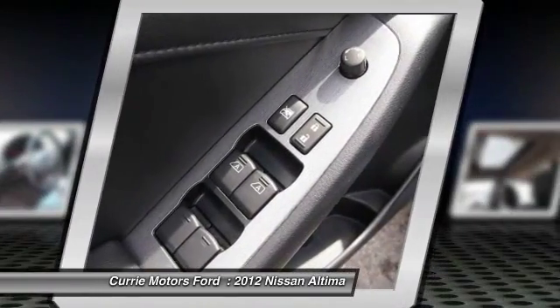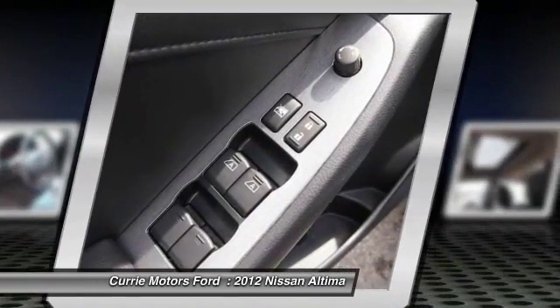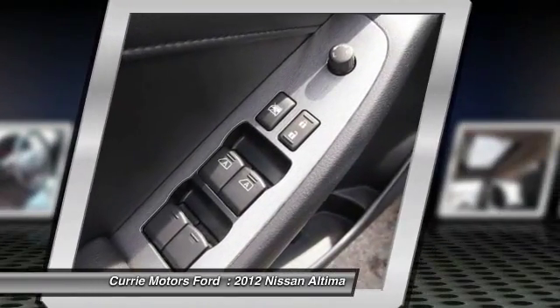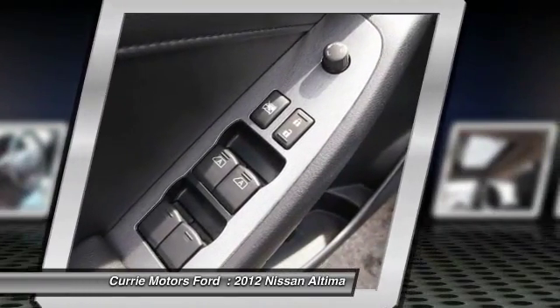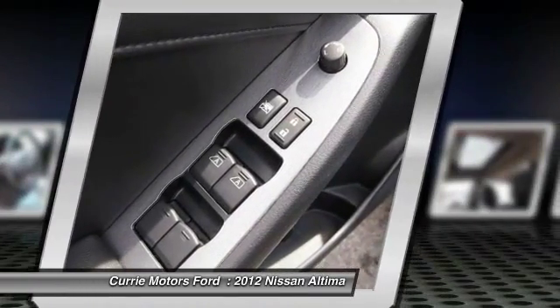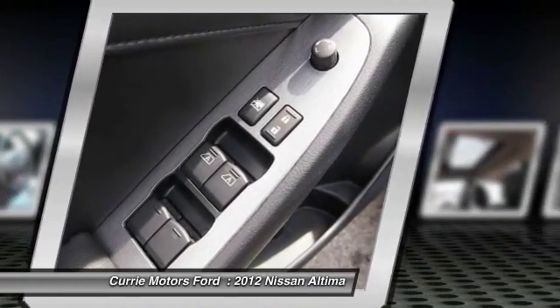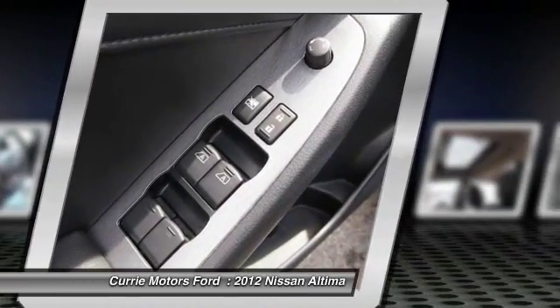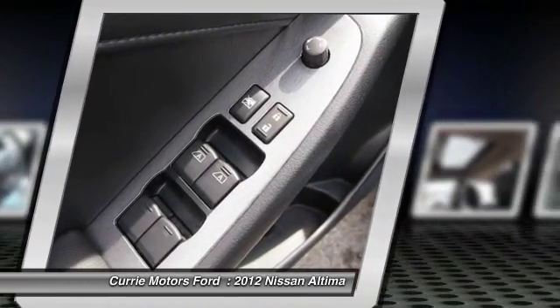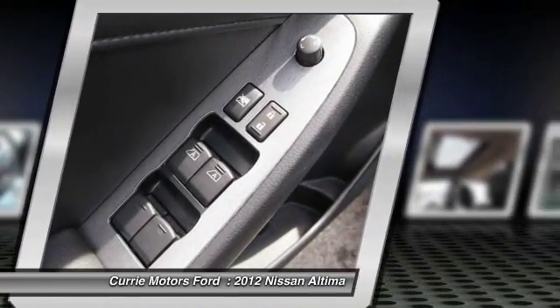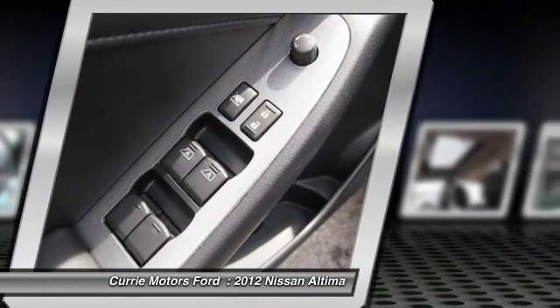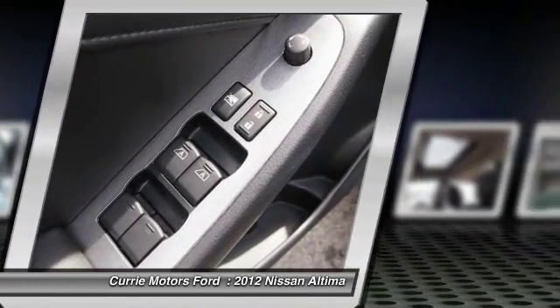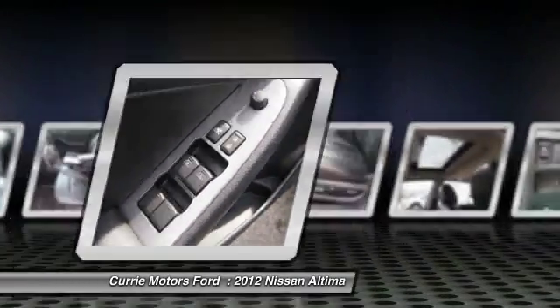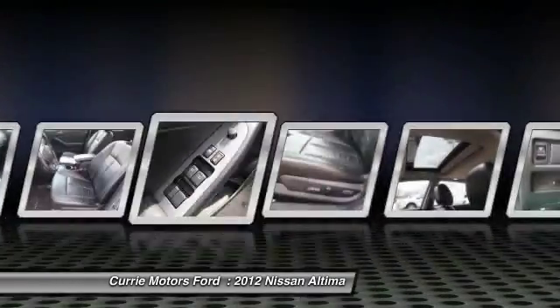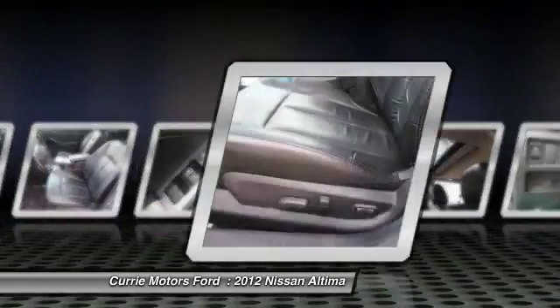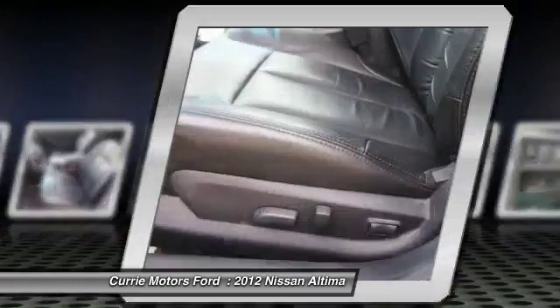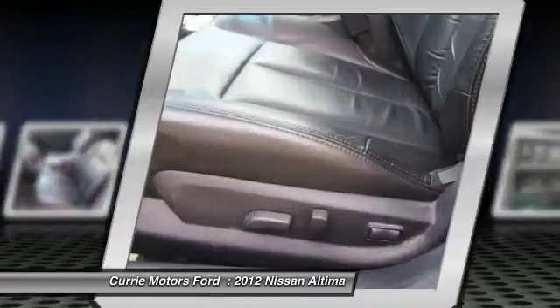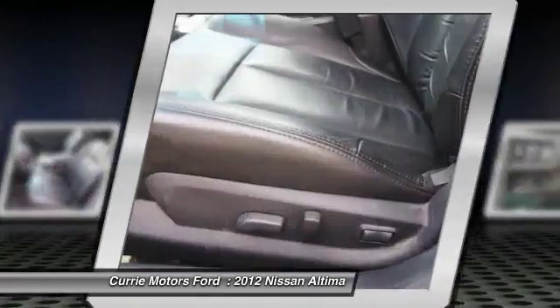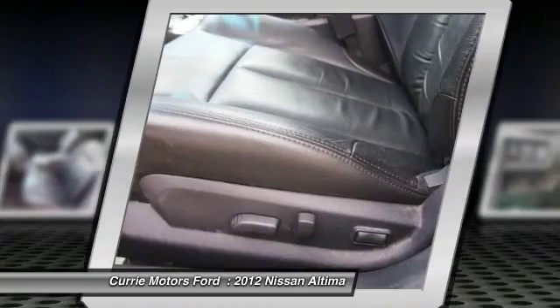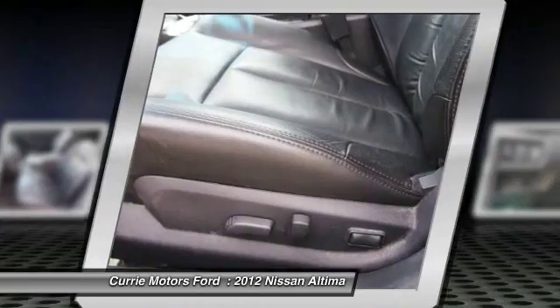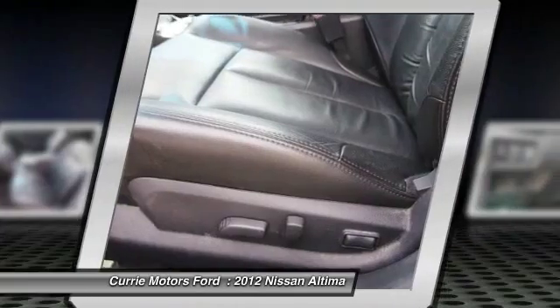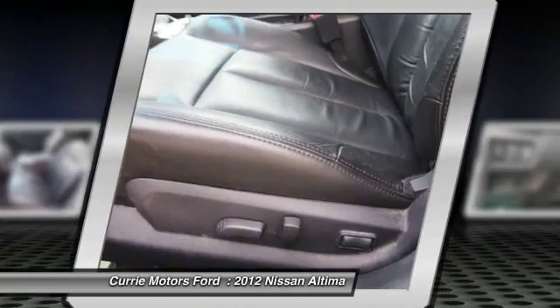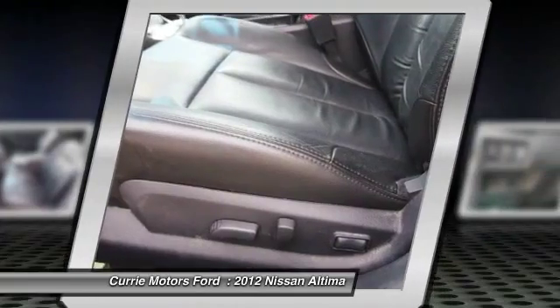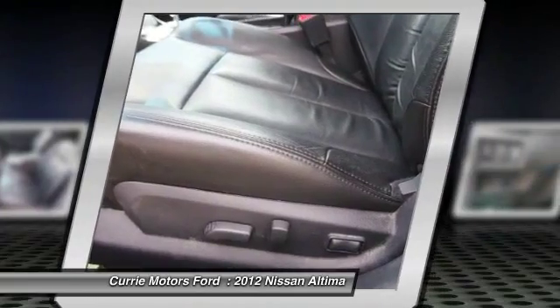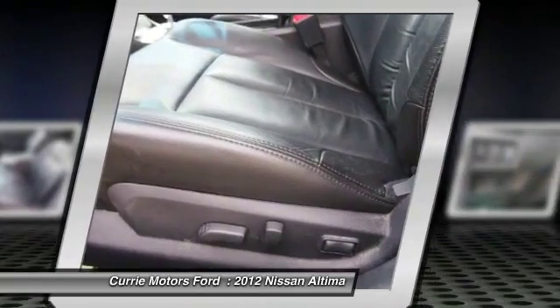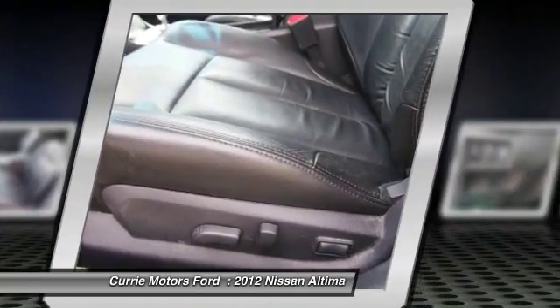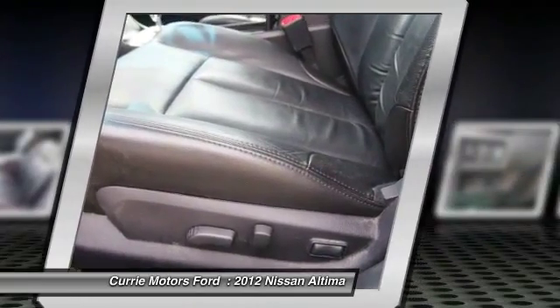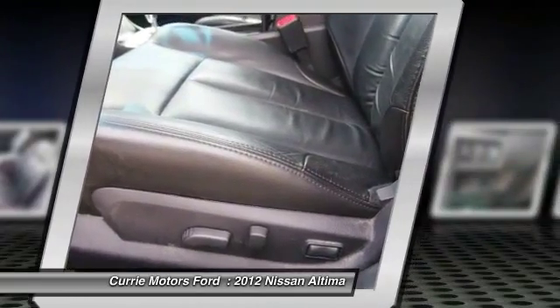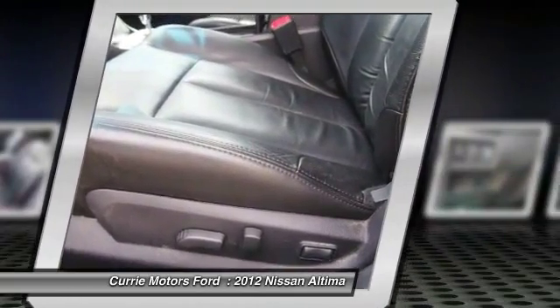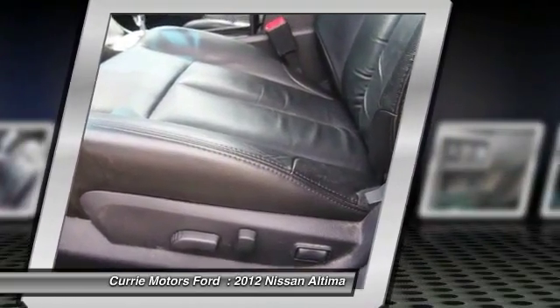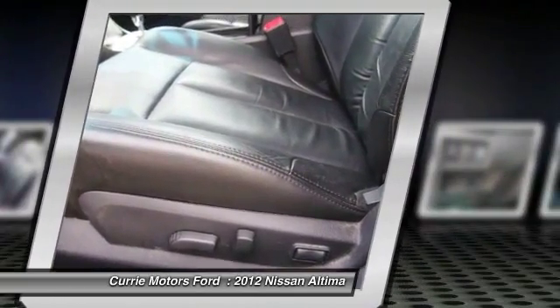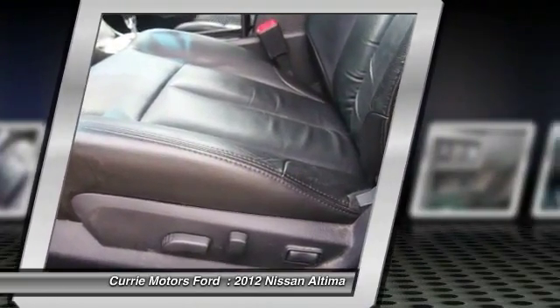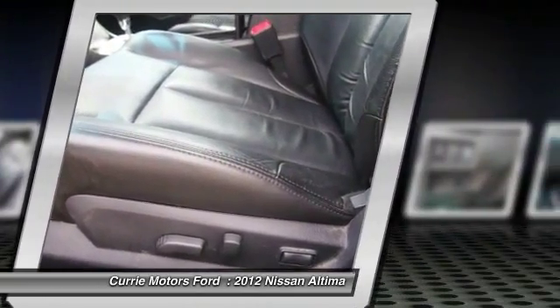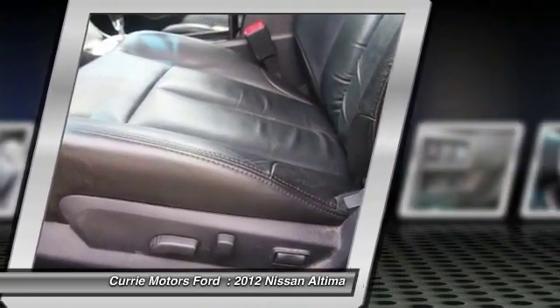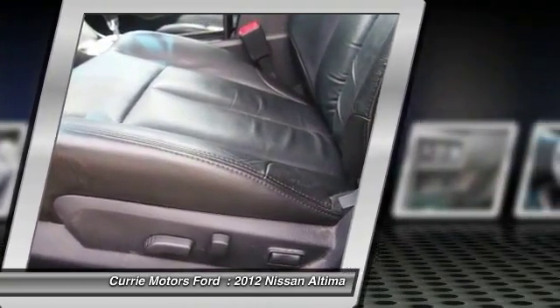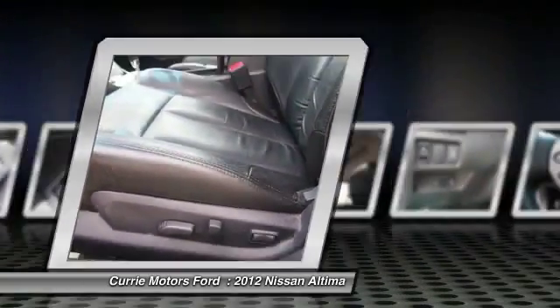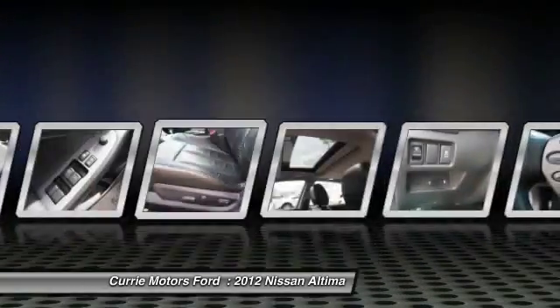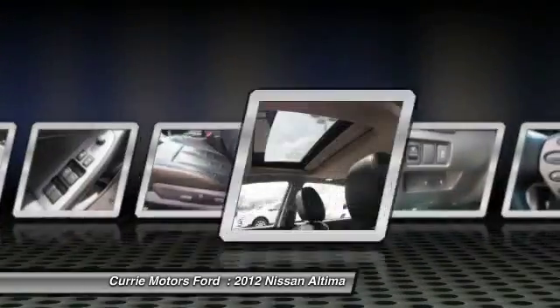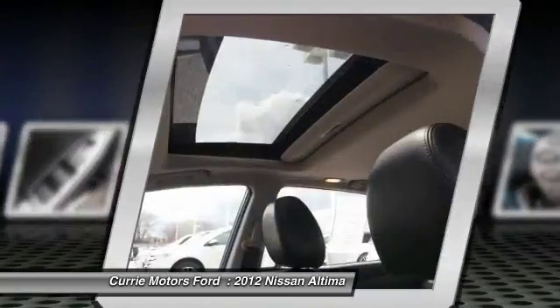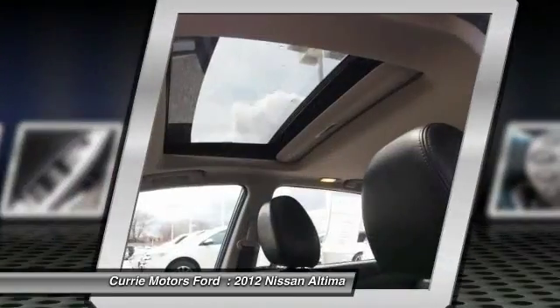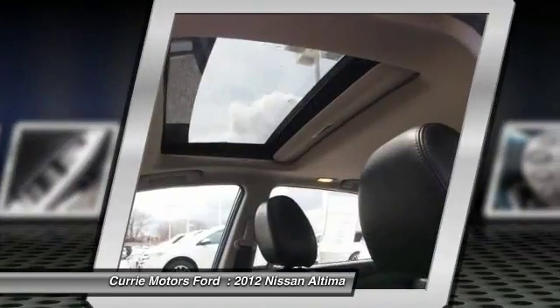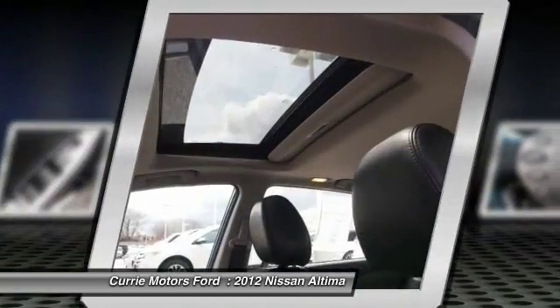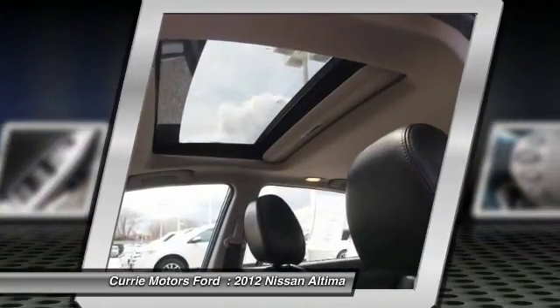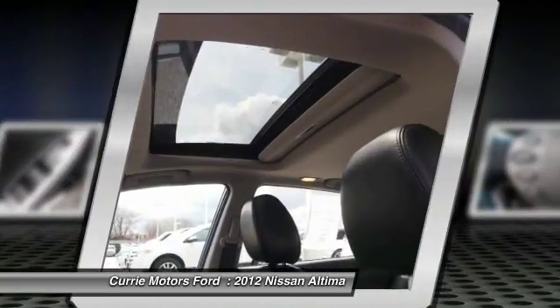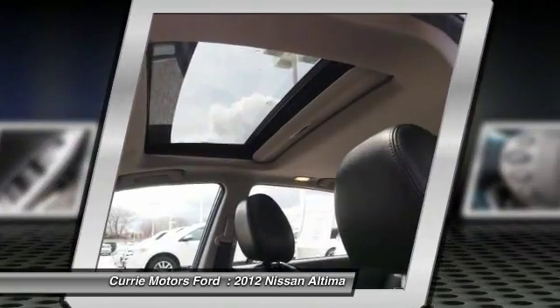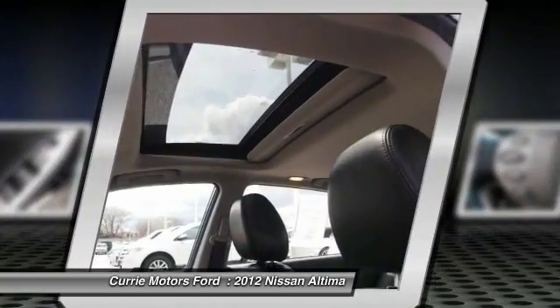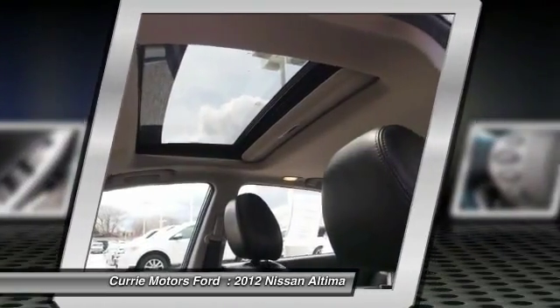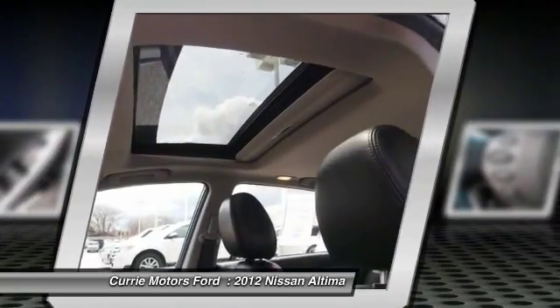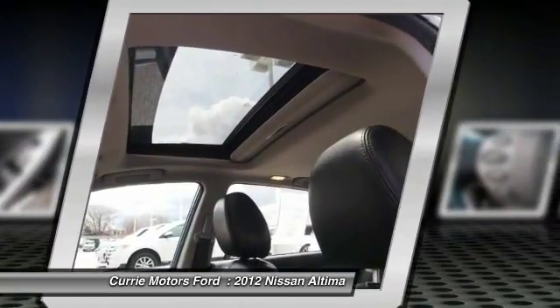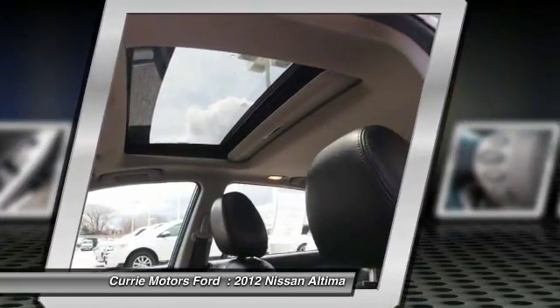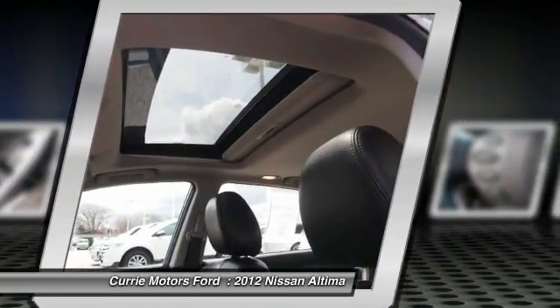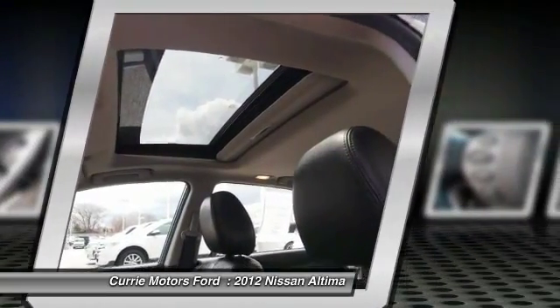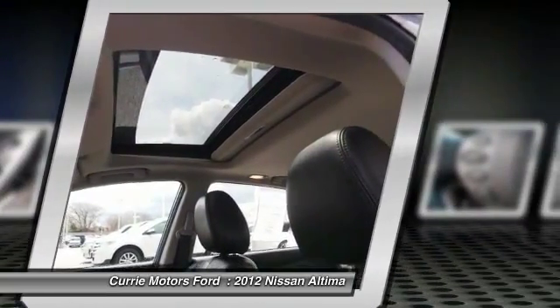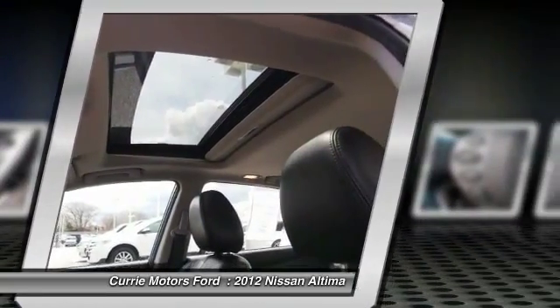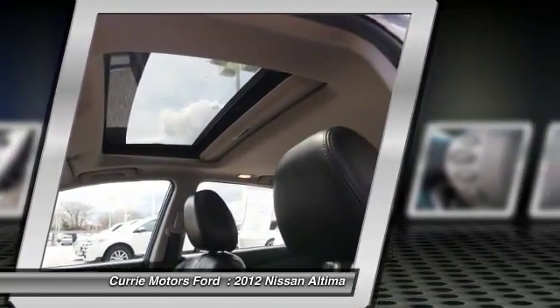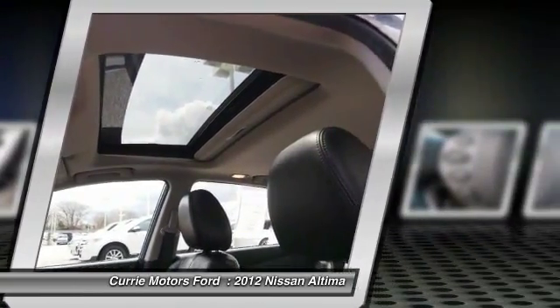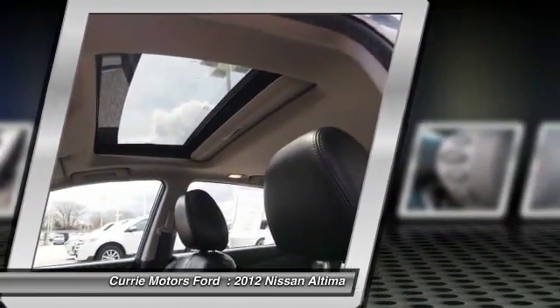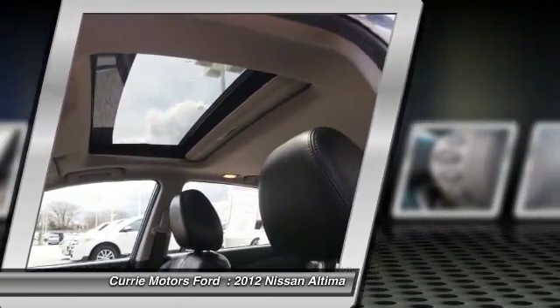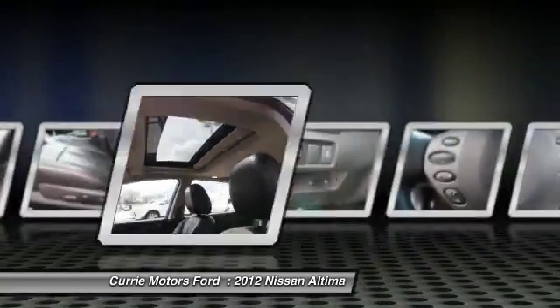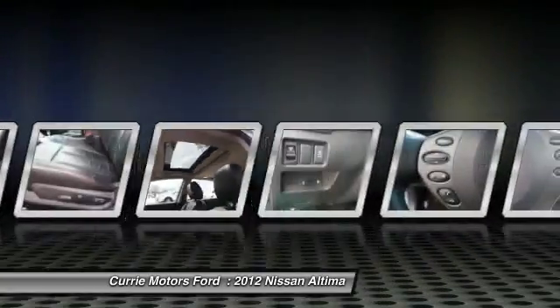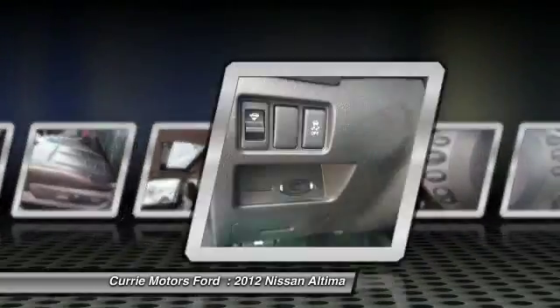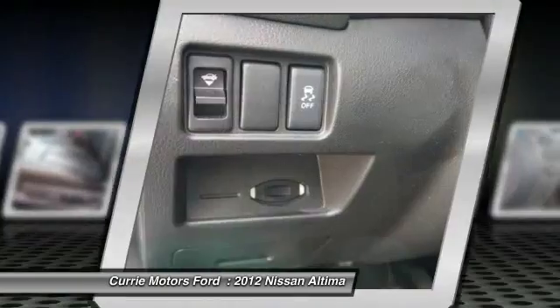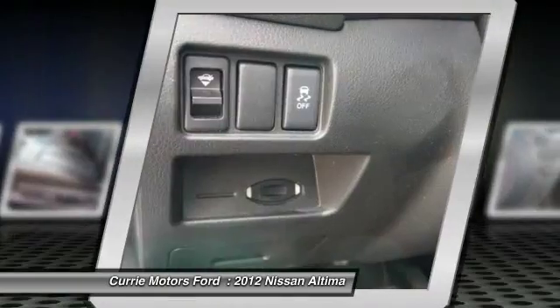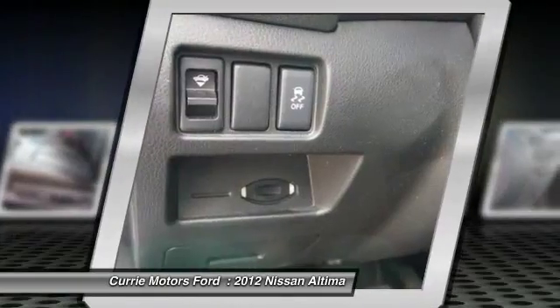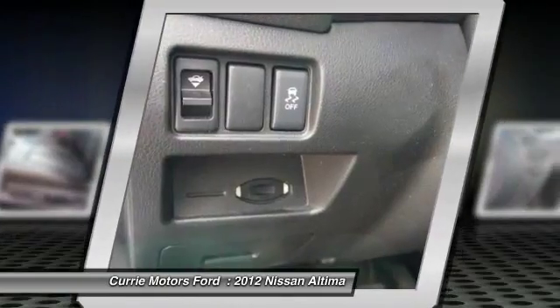dual airbags, Homelink garage door opener, alloy wheels, cruise control, compass, rear window defroster.